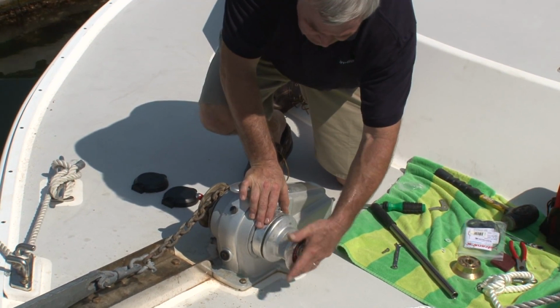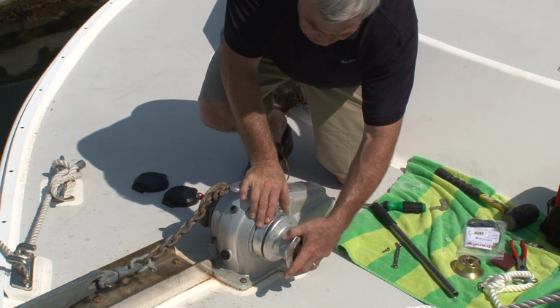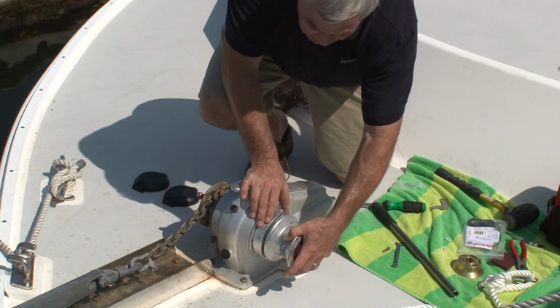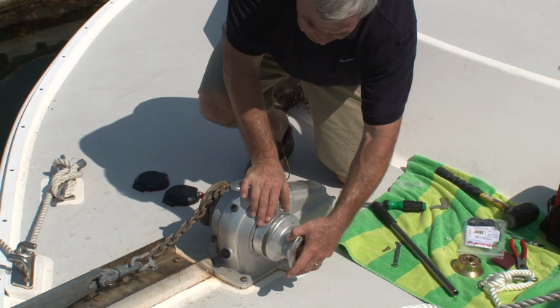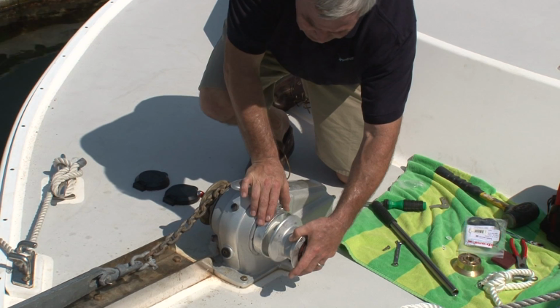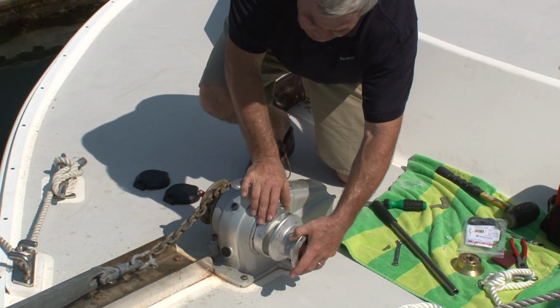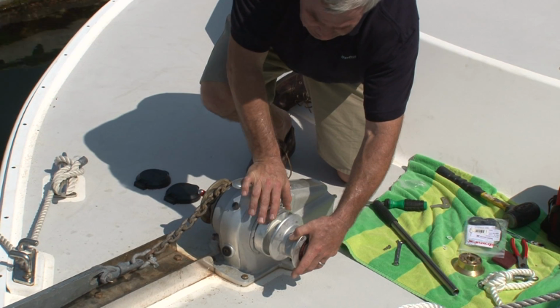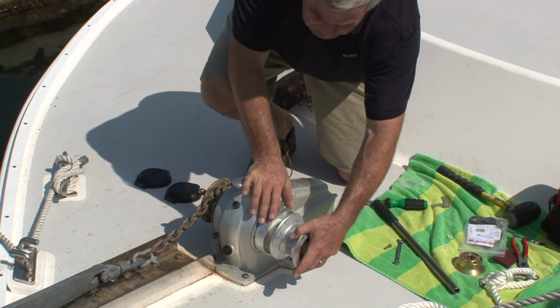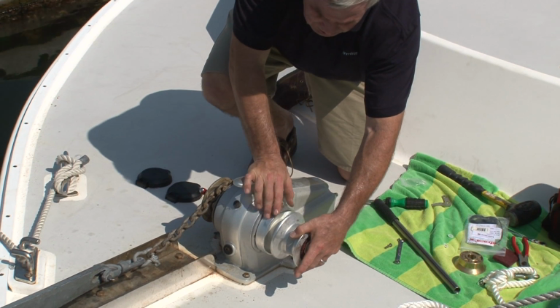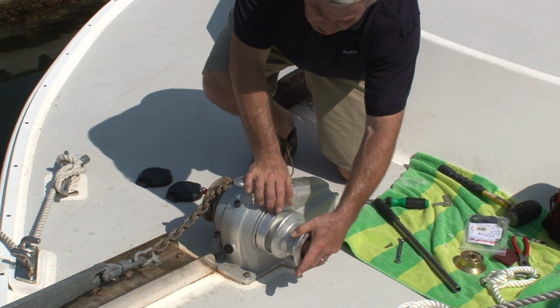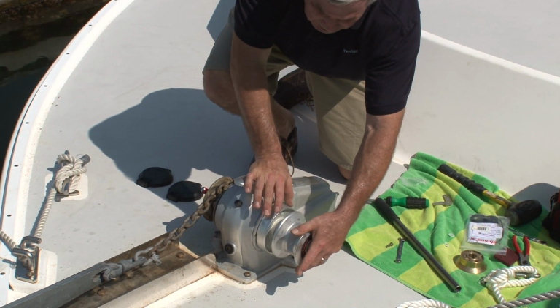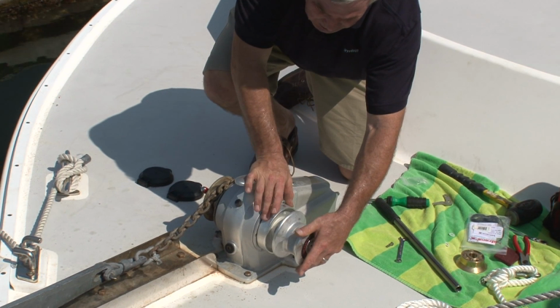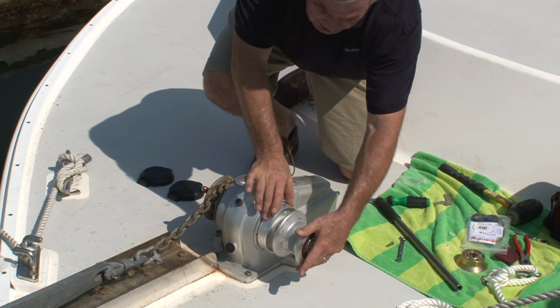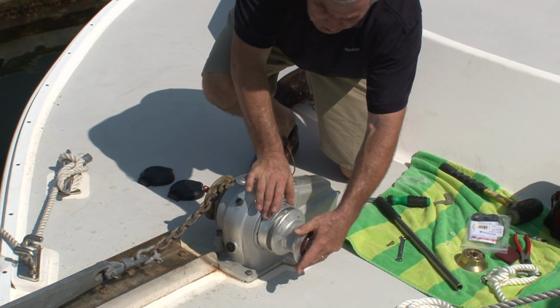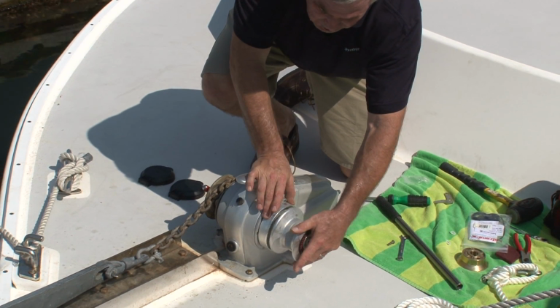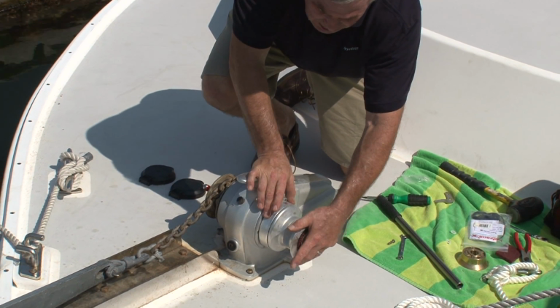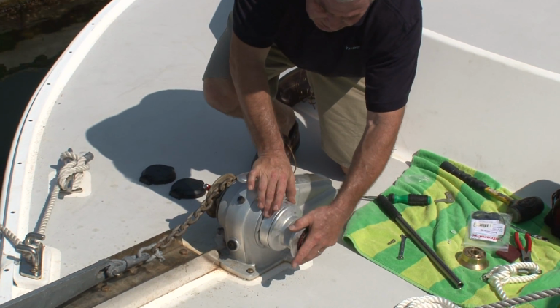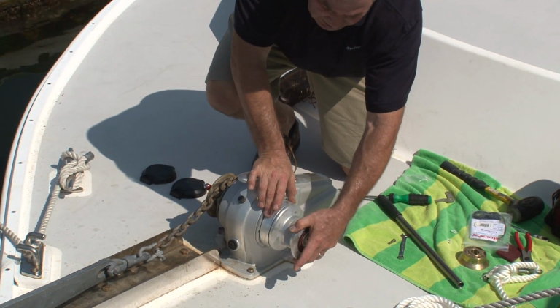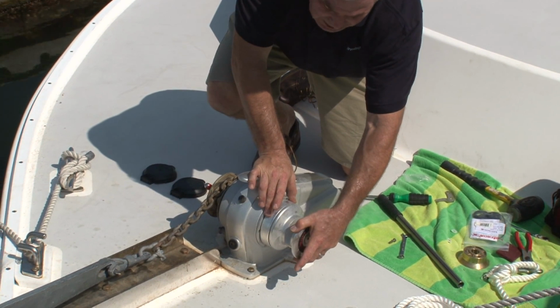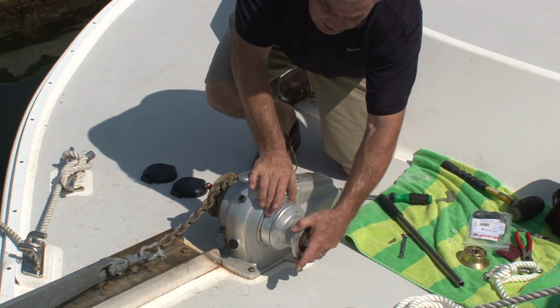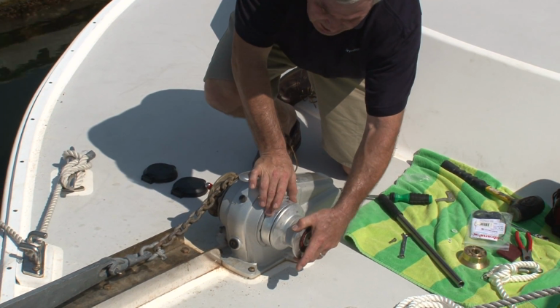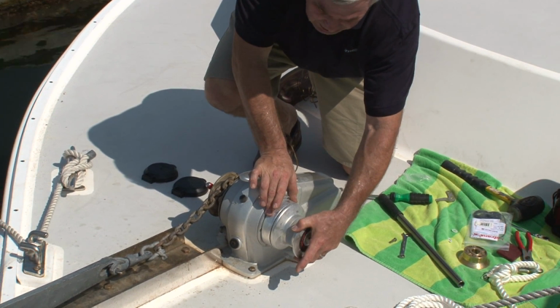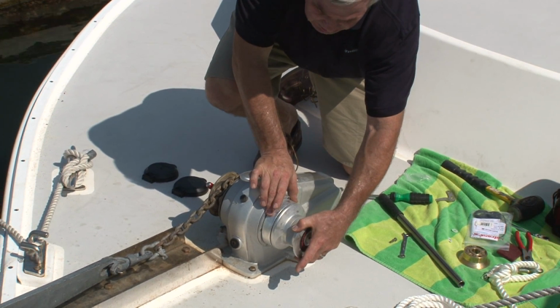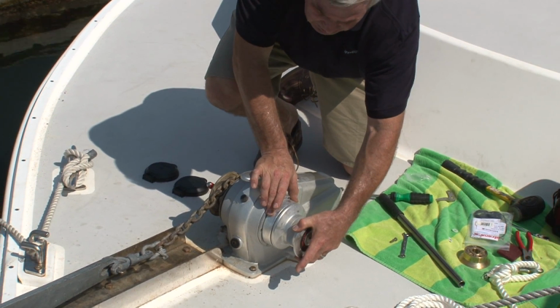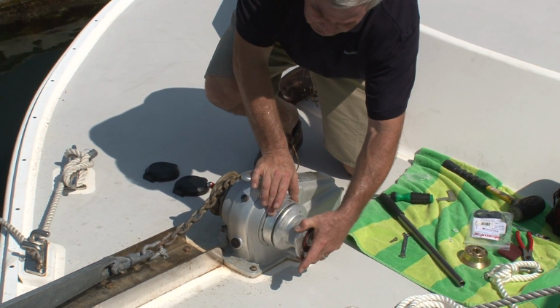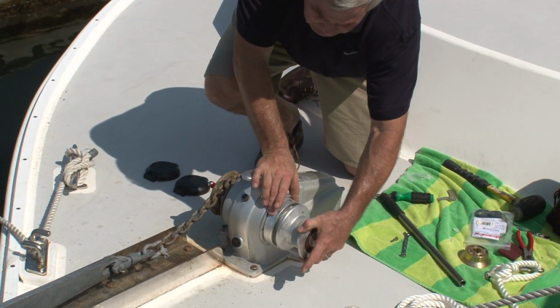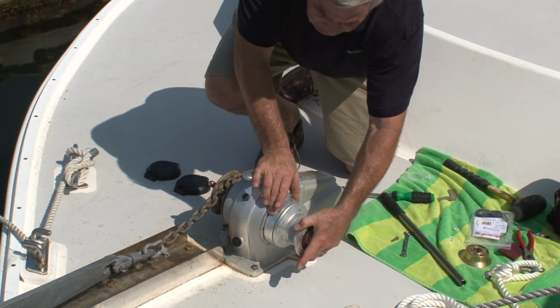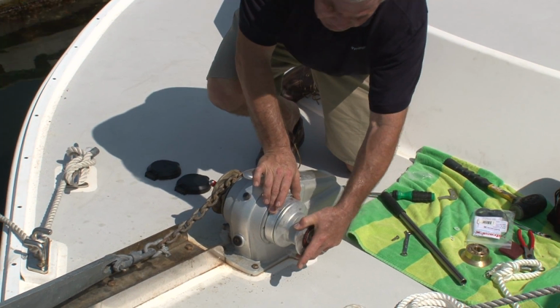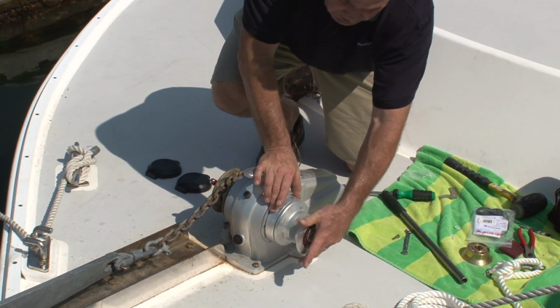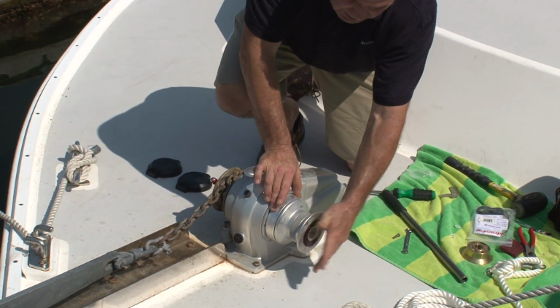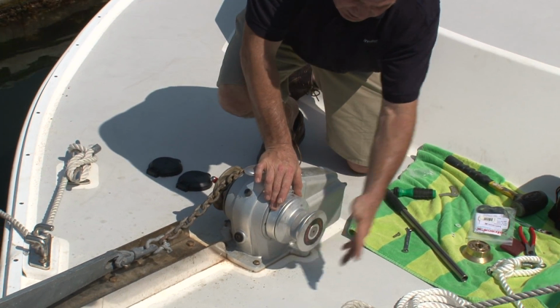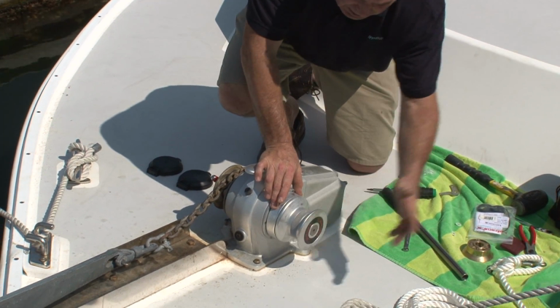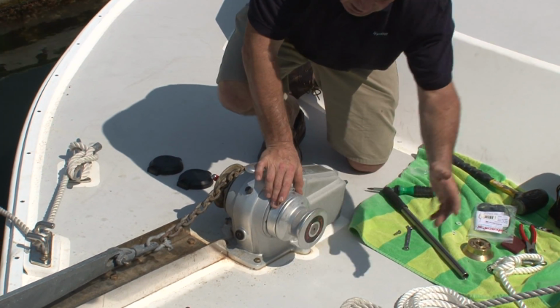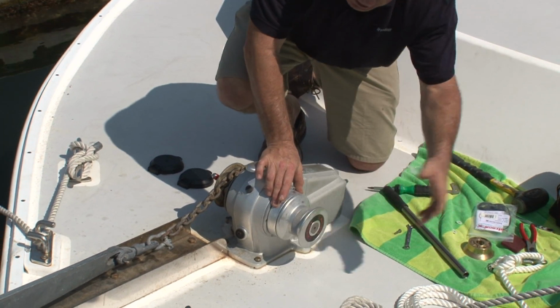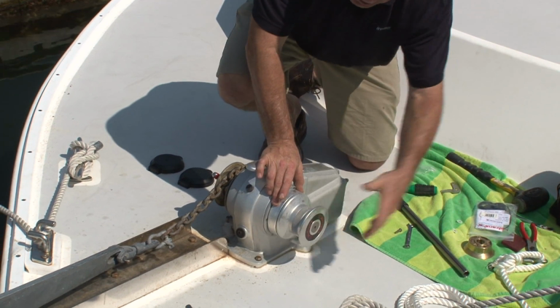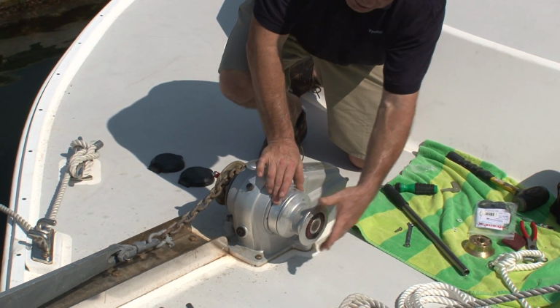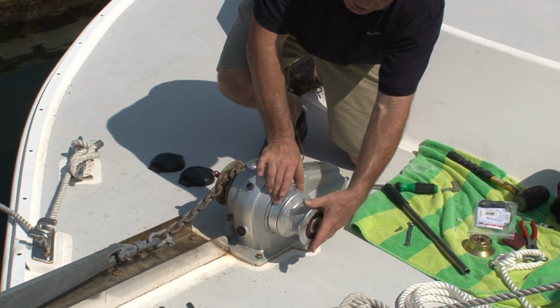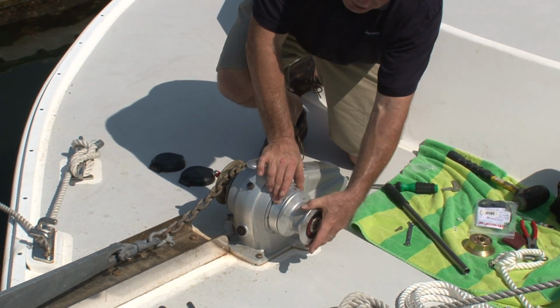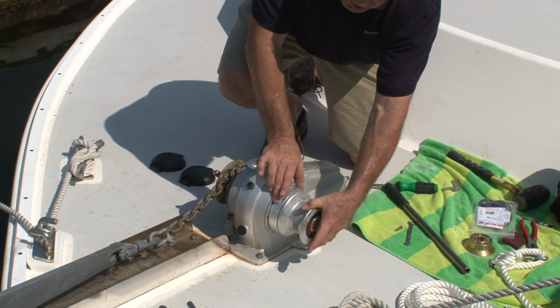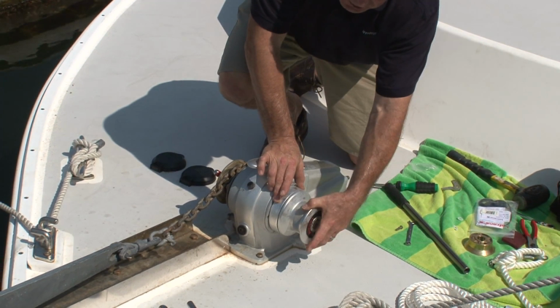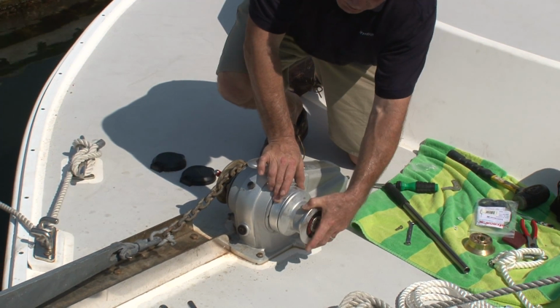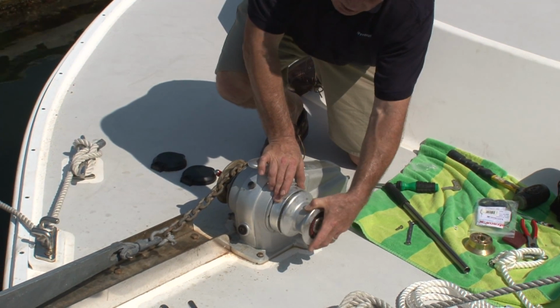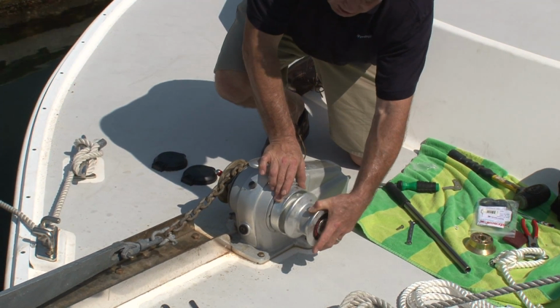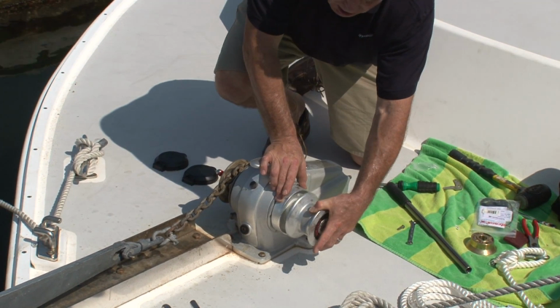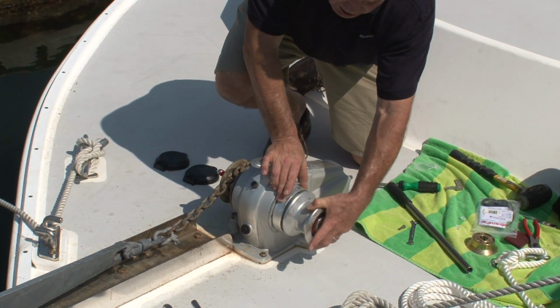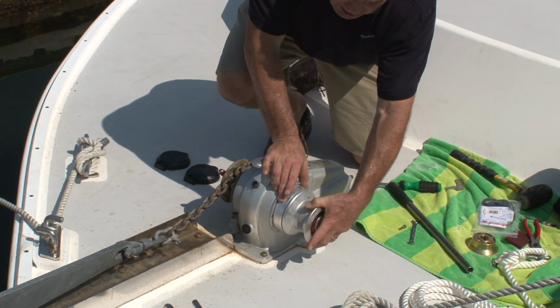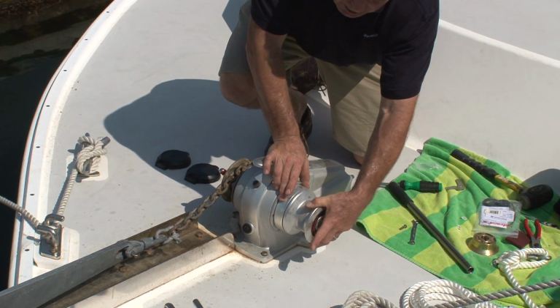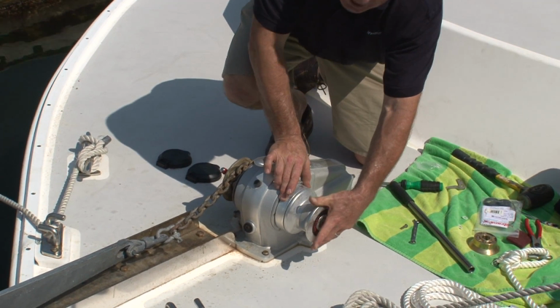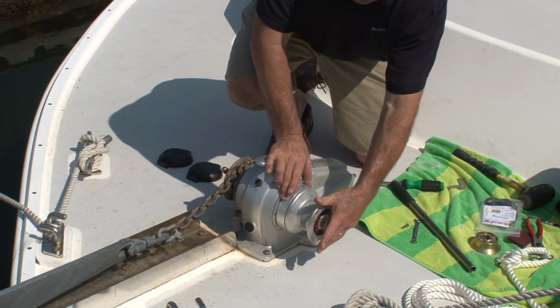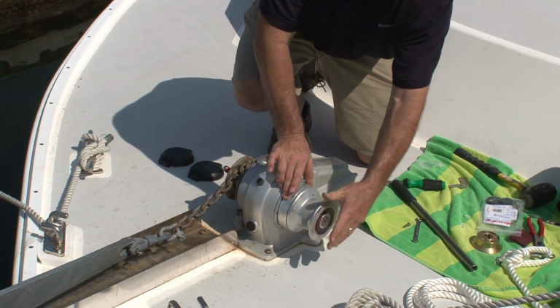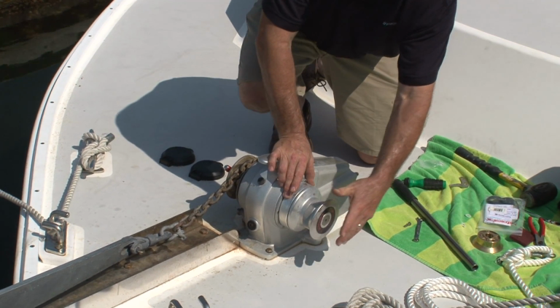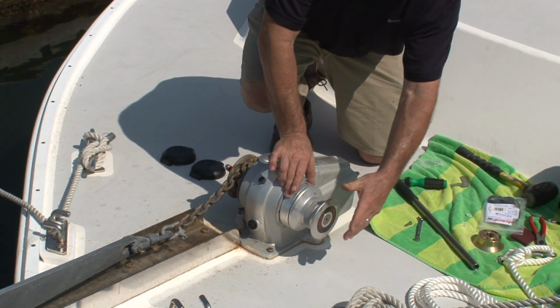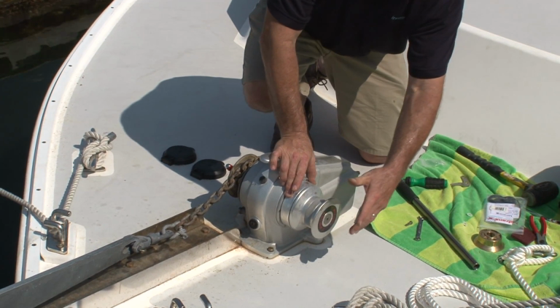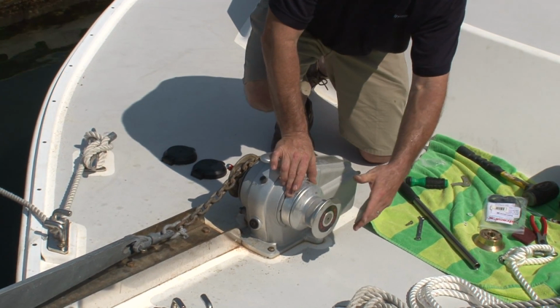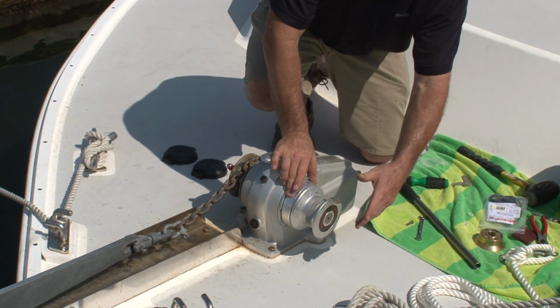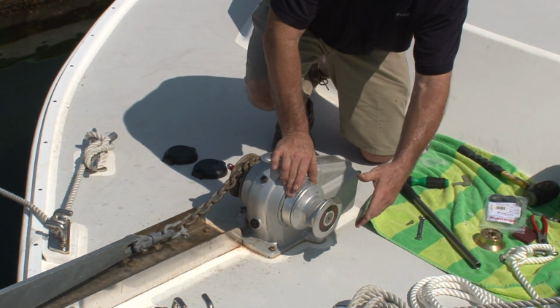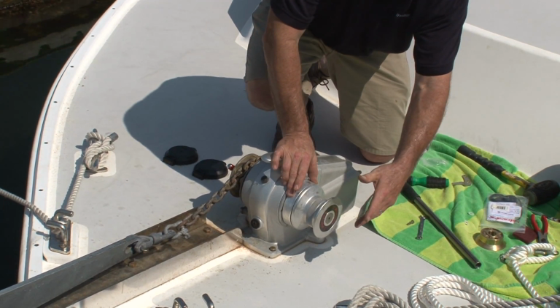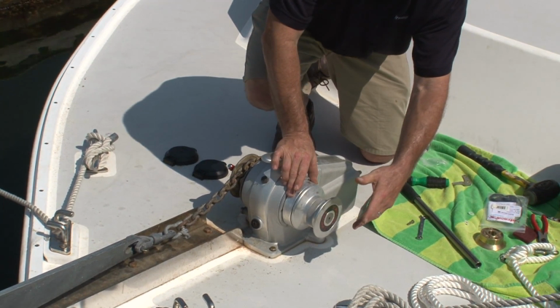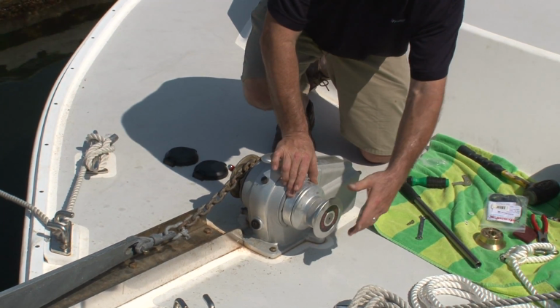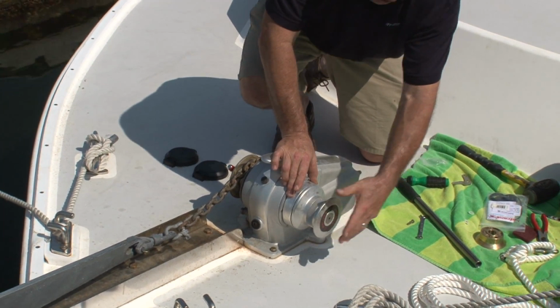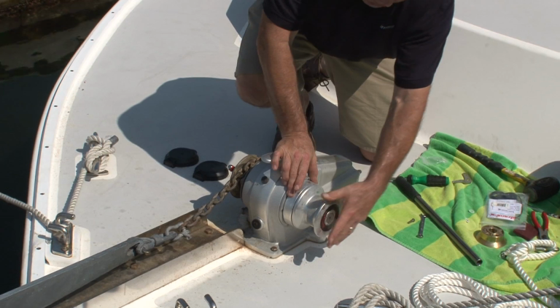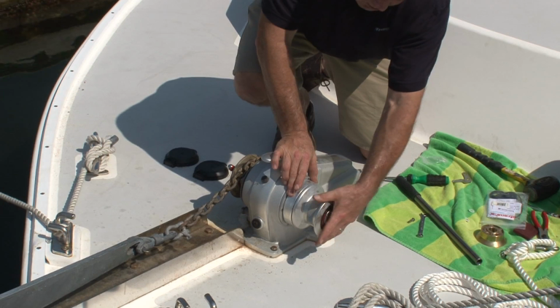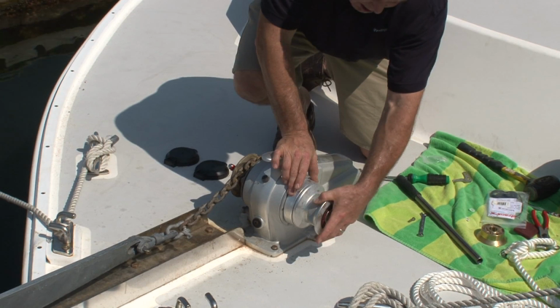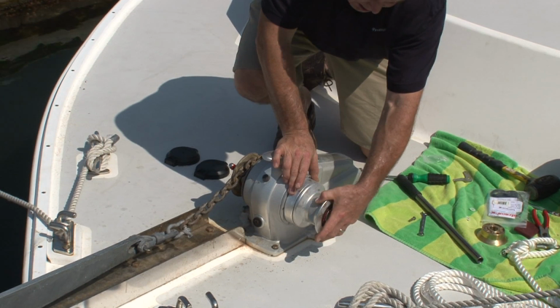If I install it incorrectly and put it back up, there is no spring loading, and you will have no manual override.